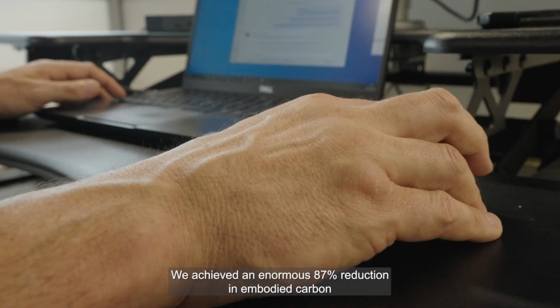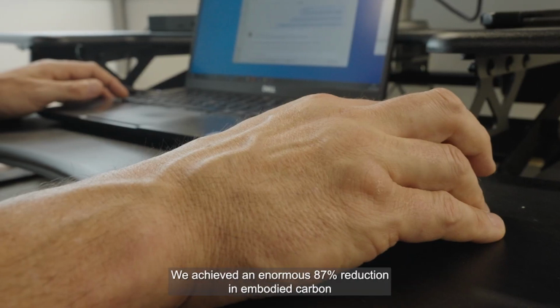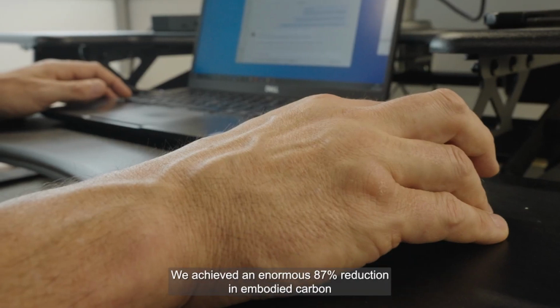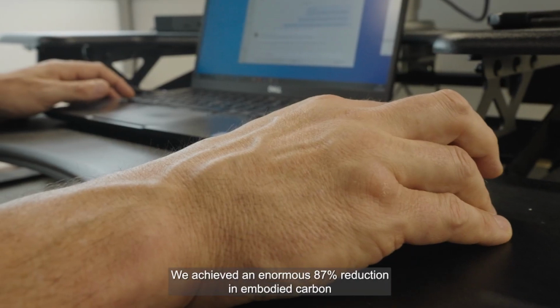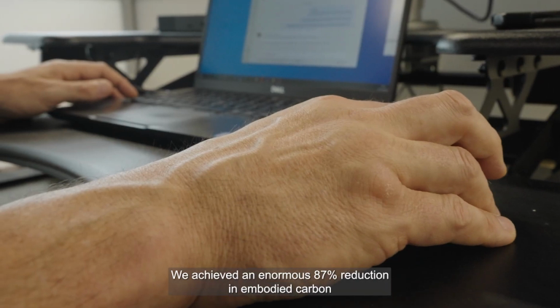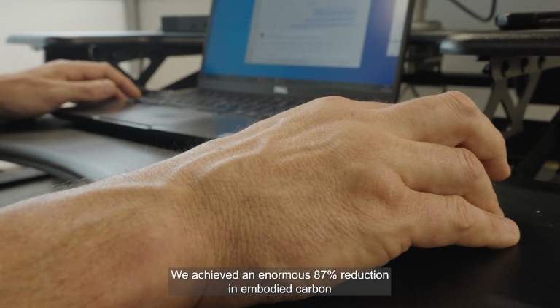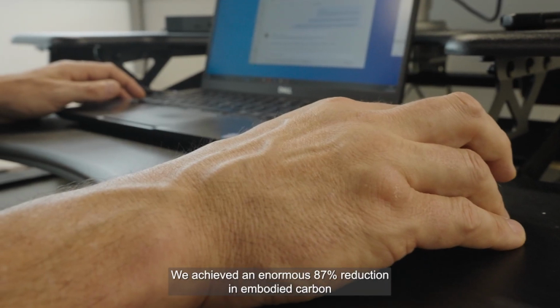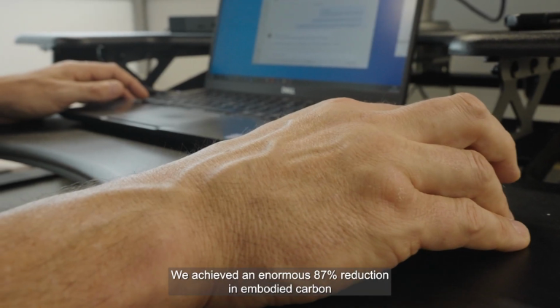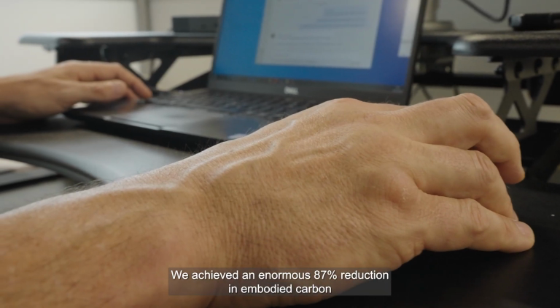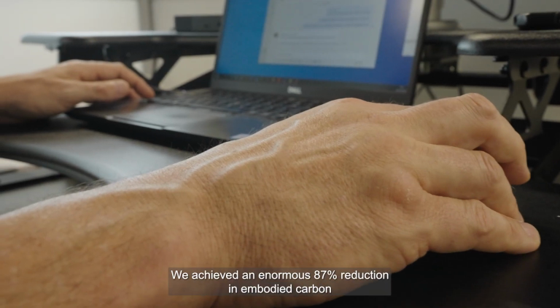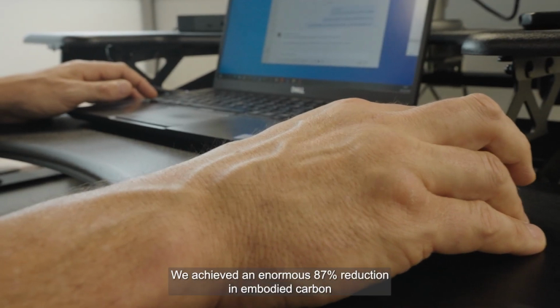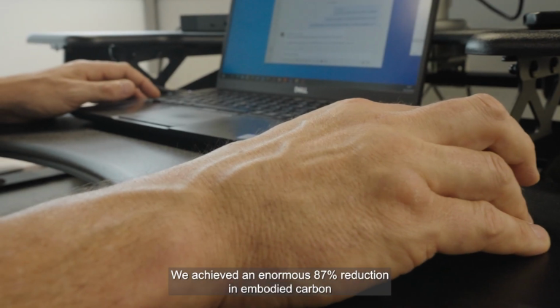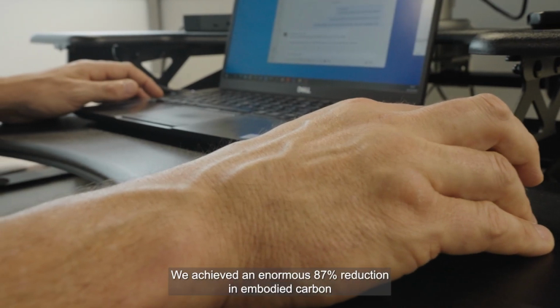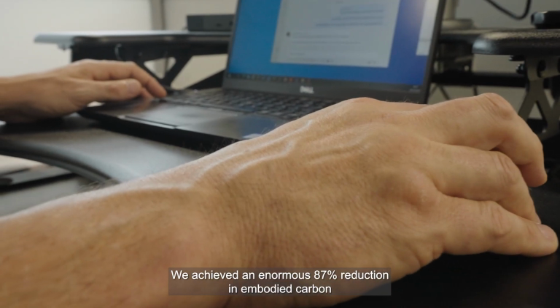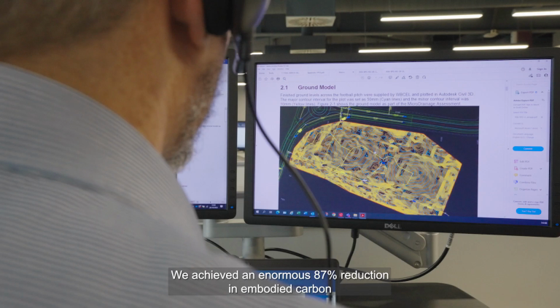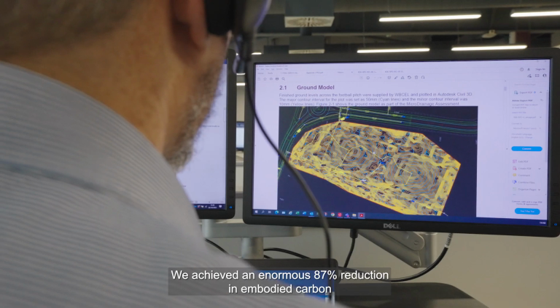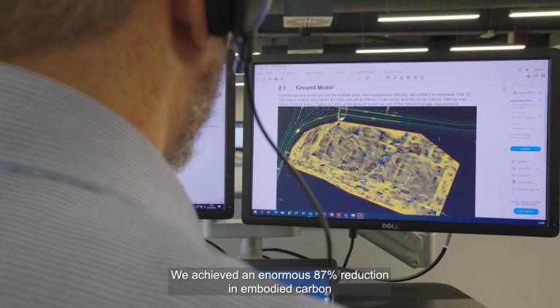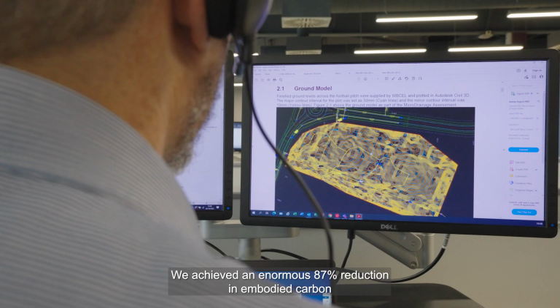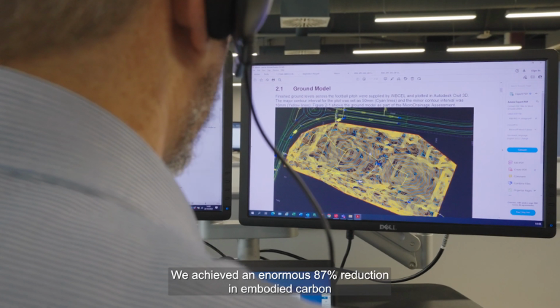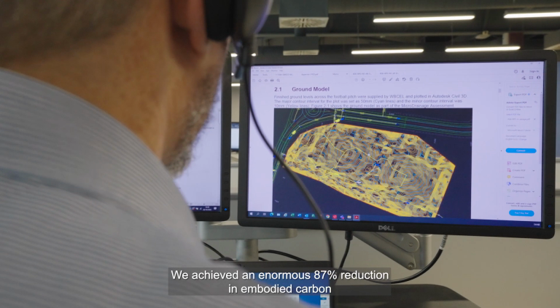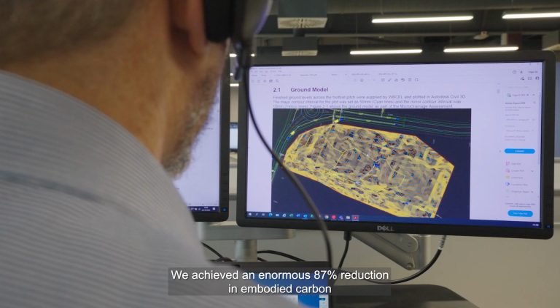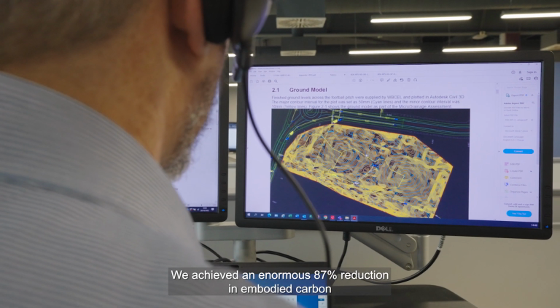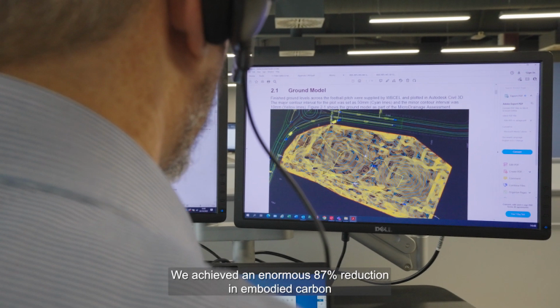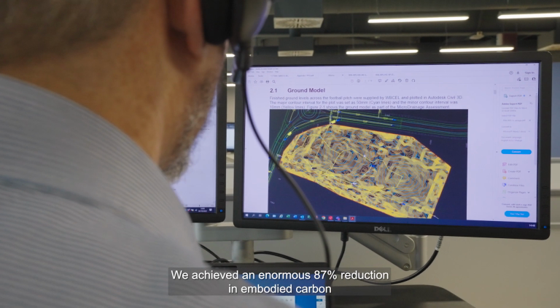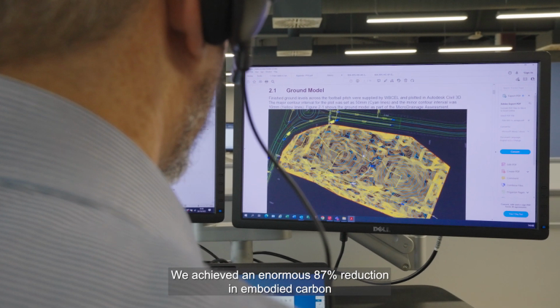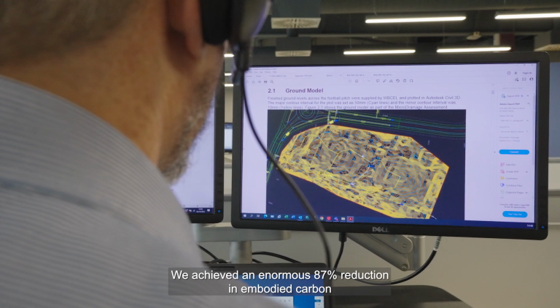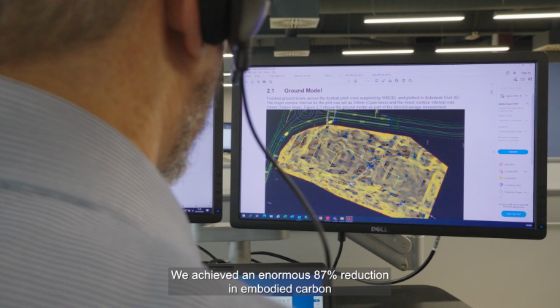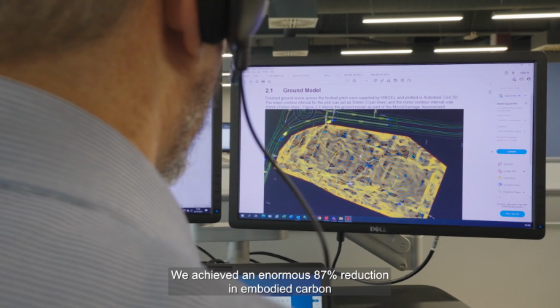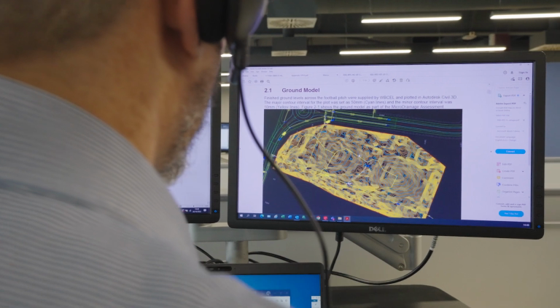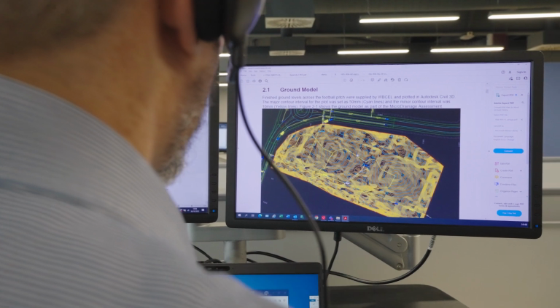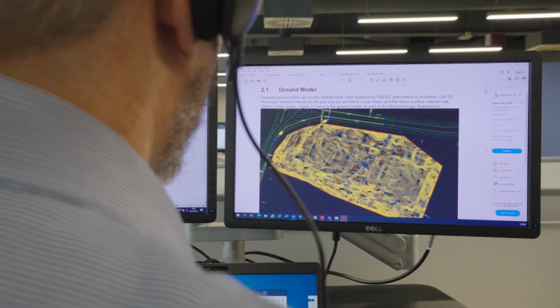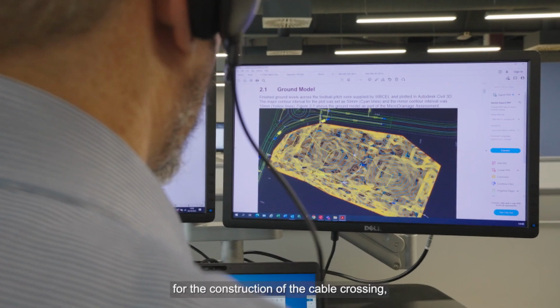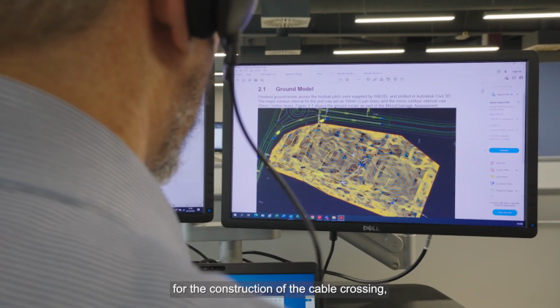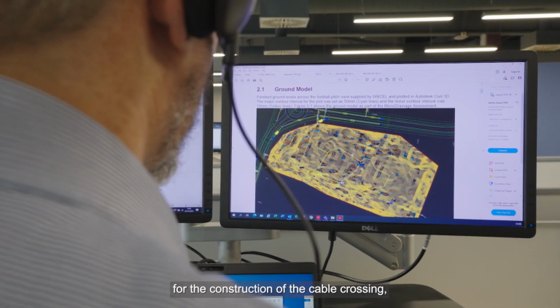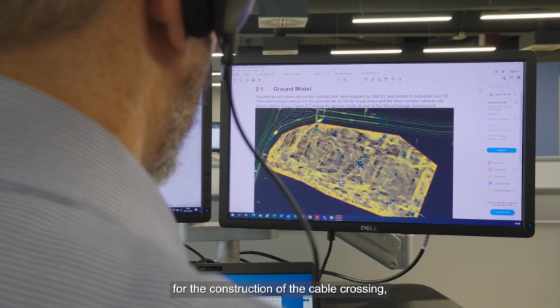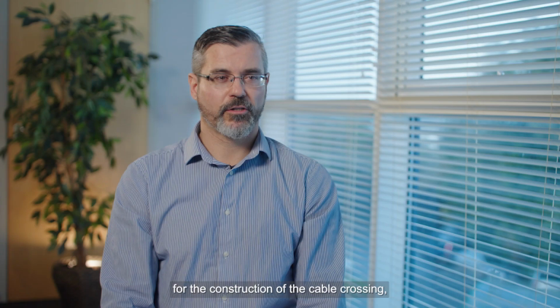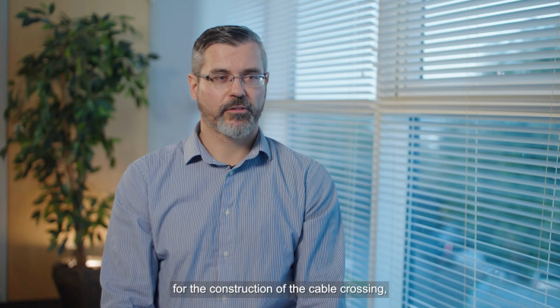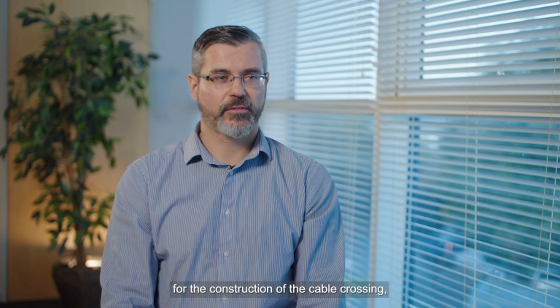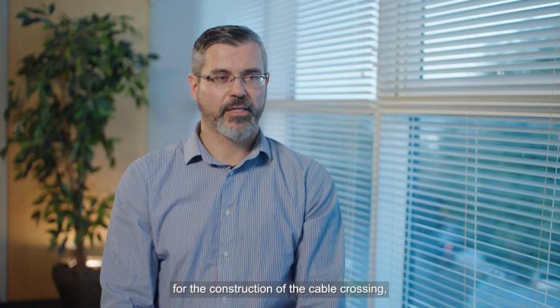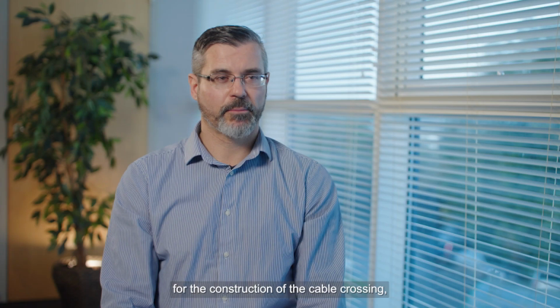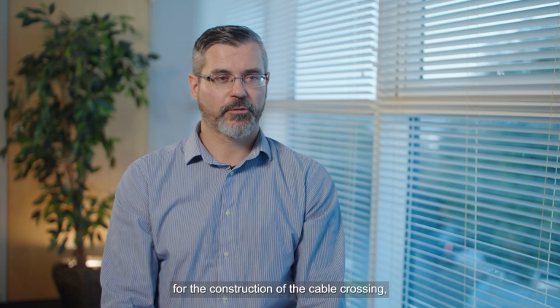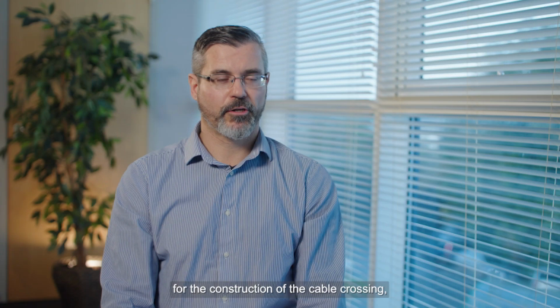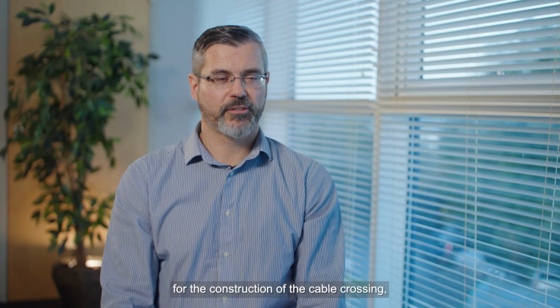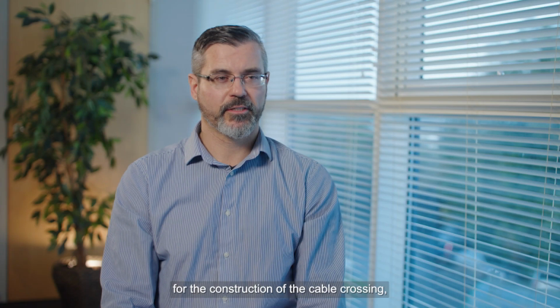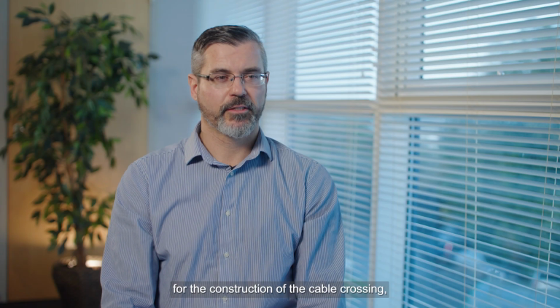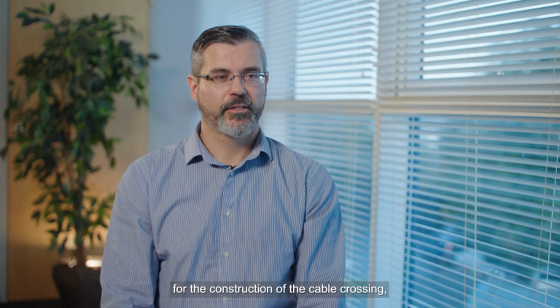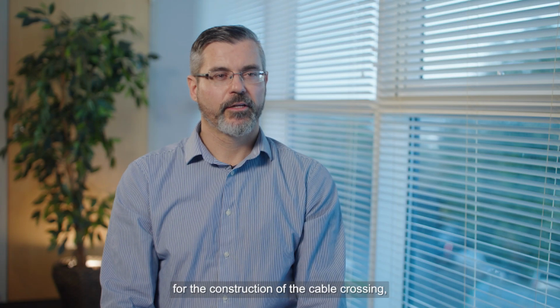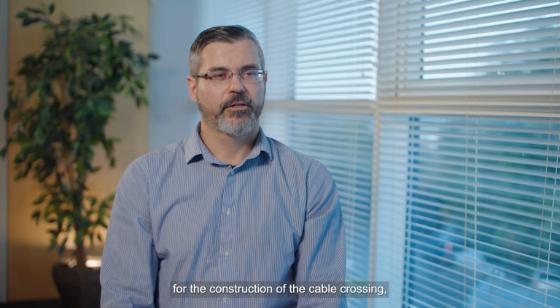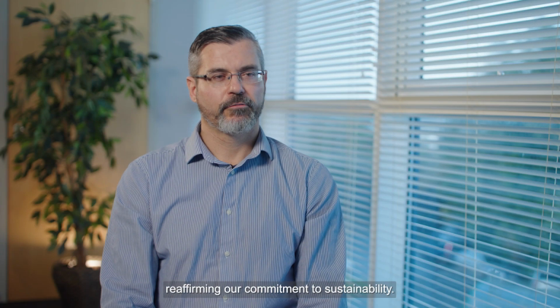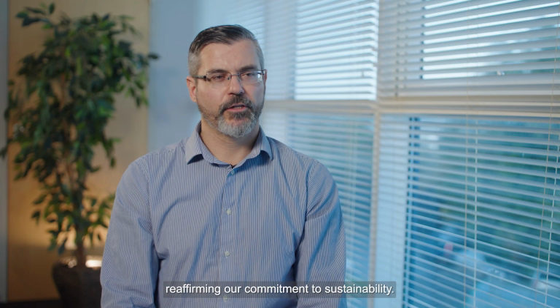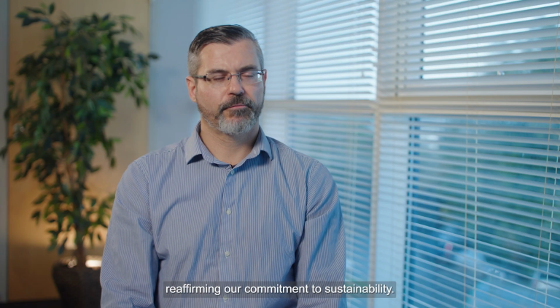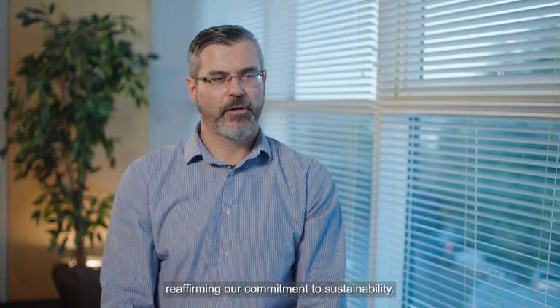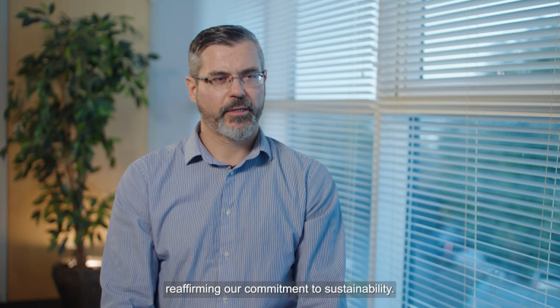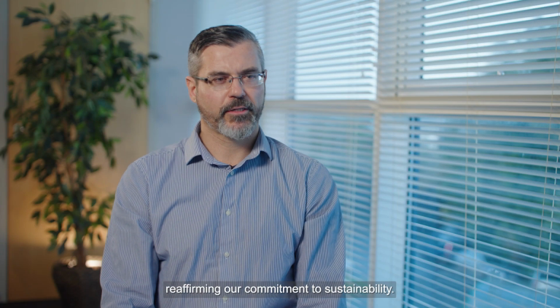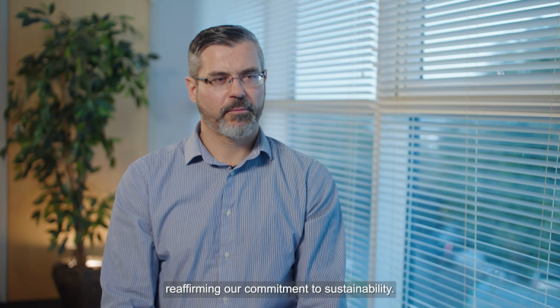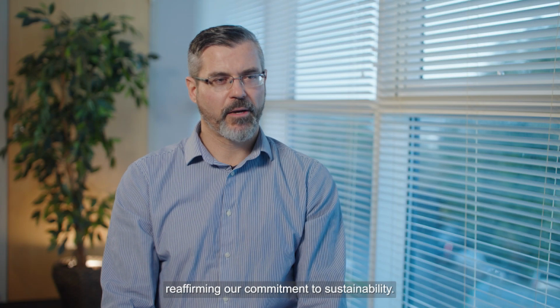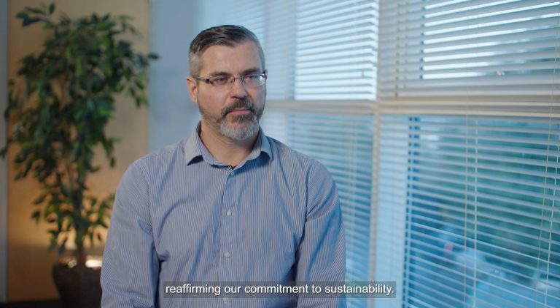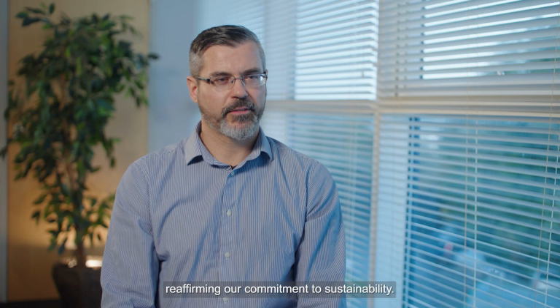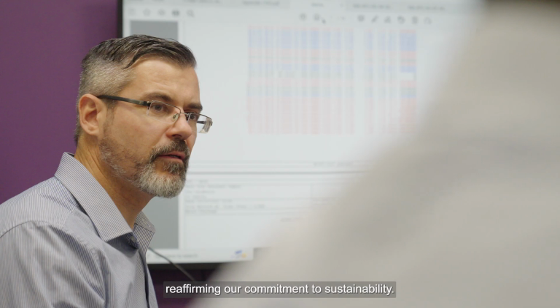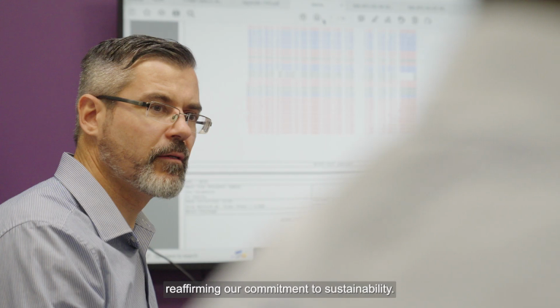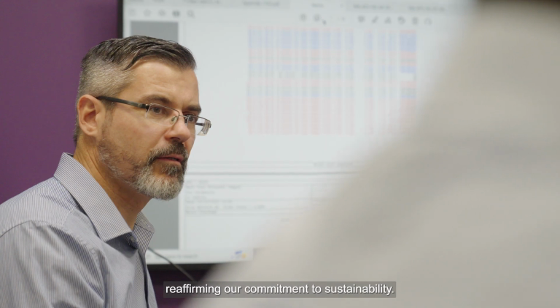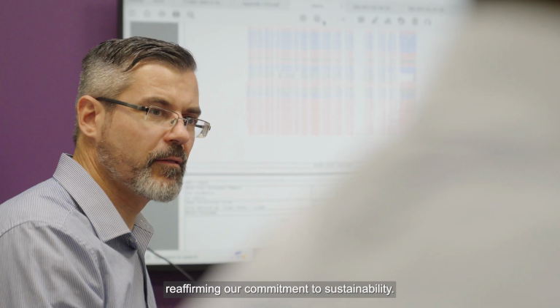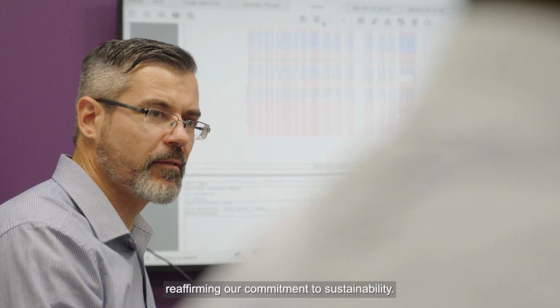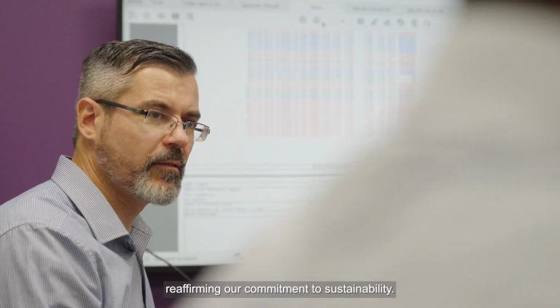We achieved an enormous 87% reduction in embodied carbon for the construction of the cable crossing, reaffirming our commitment to sustainability.